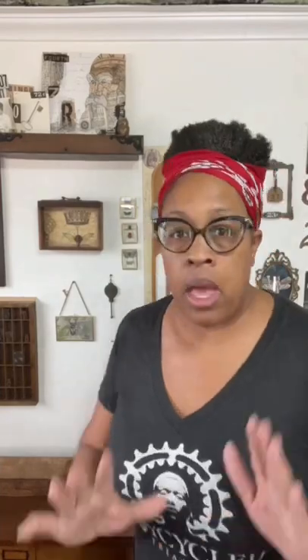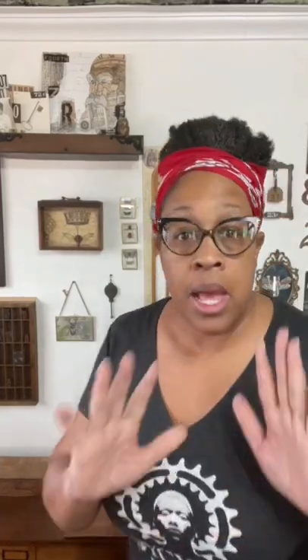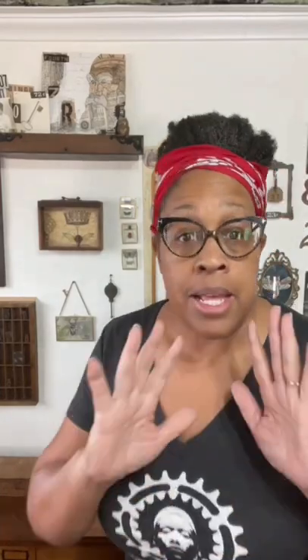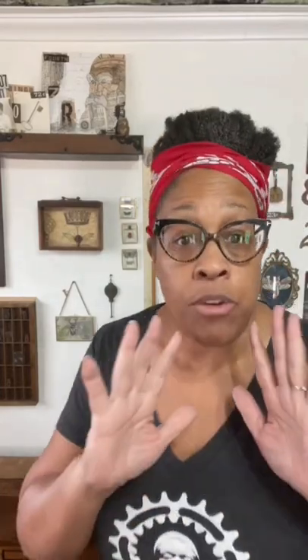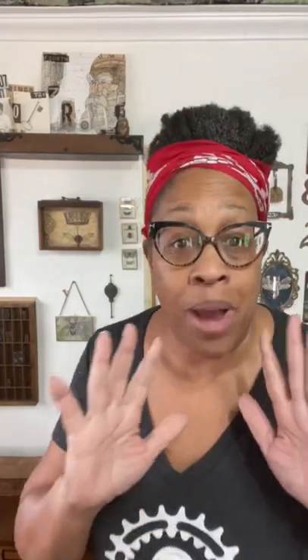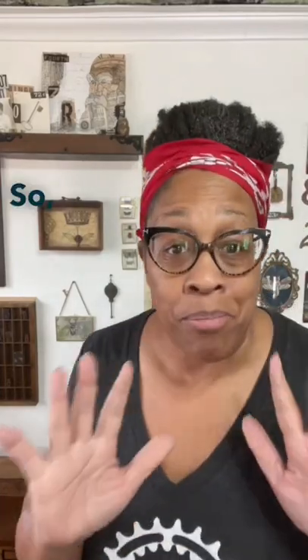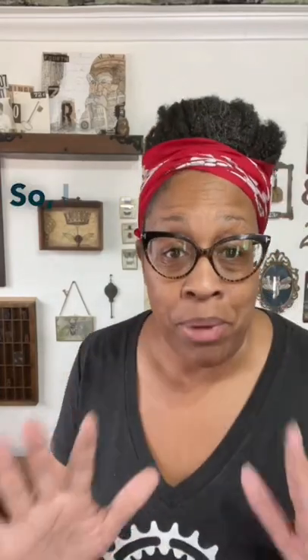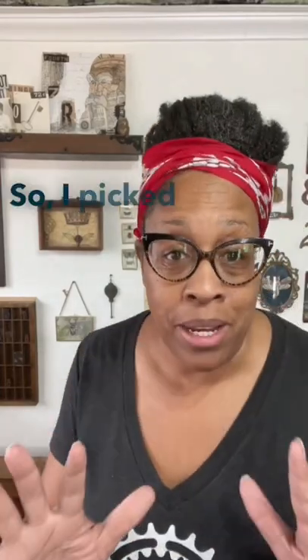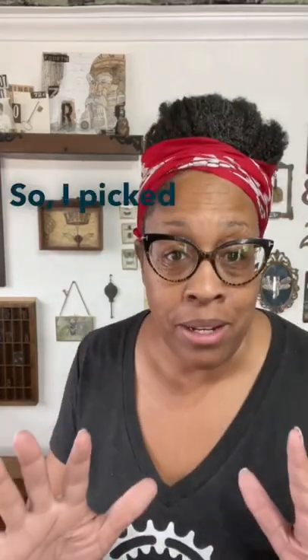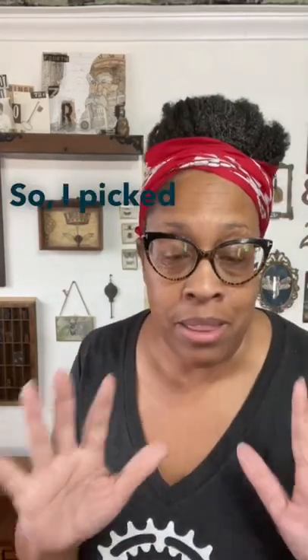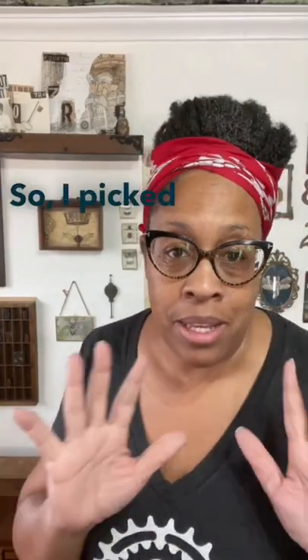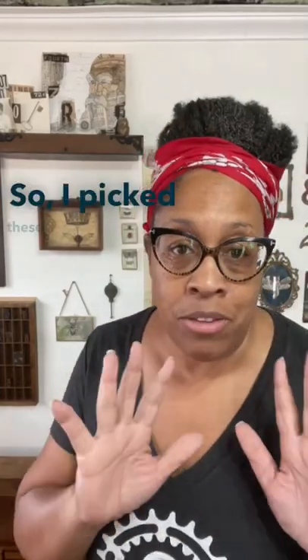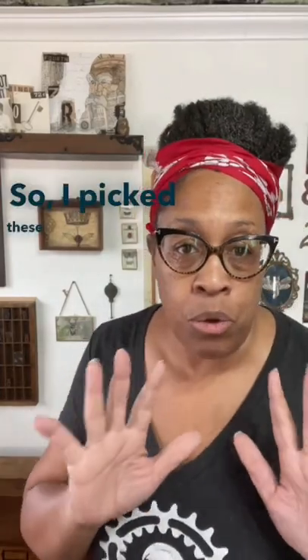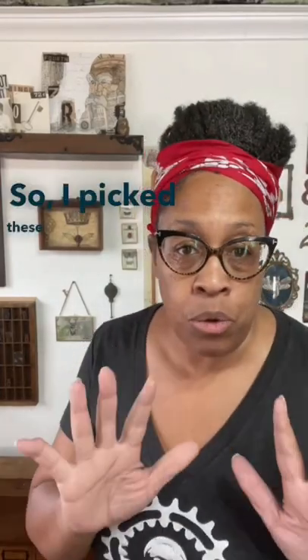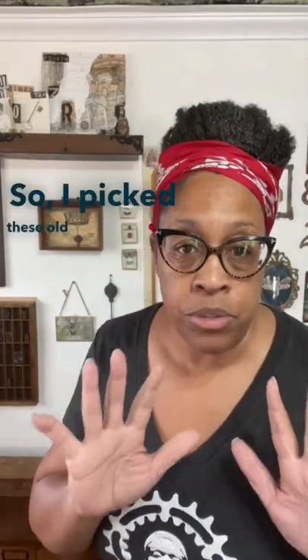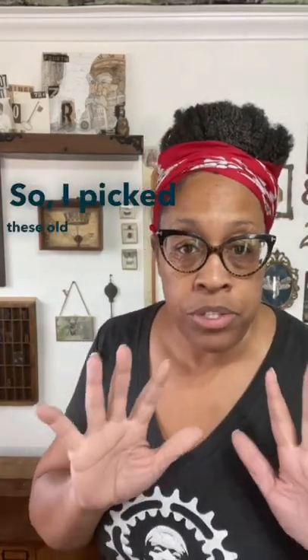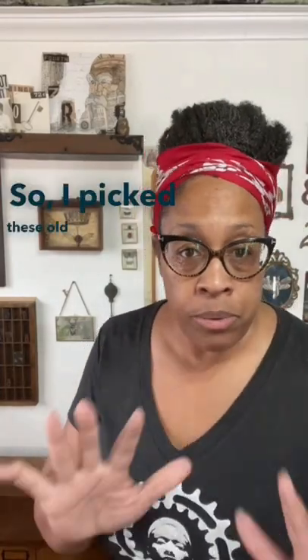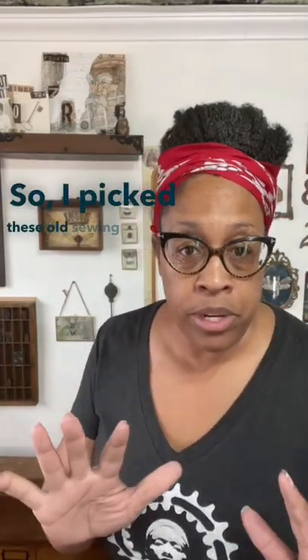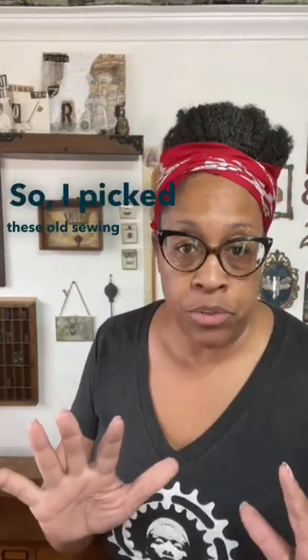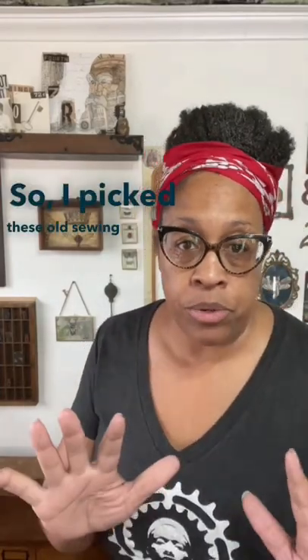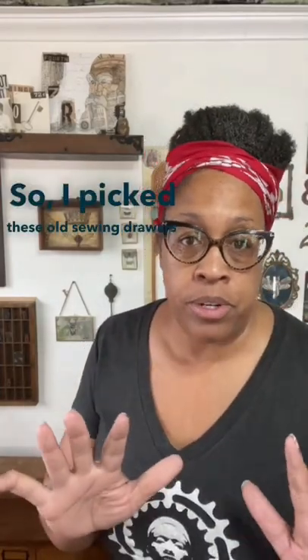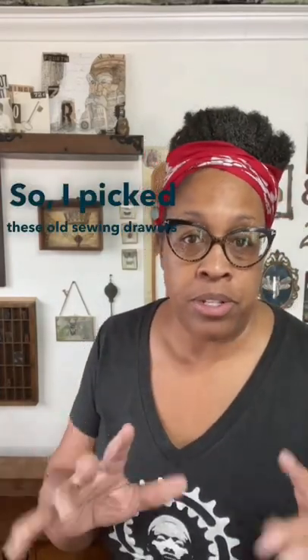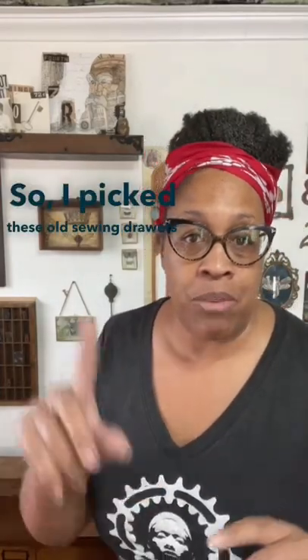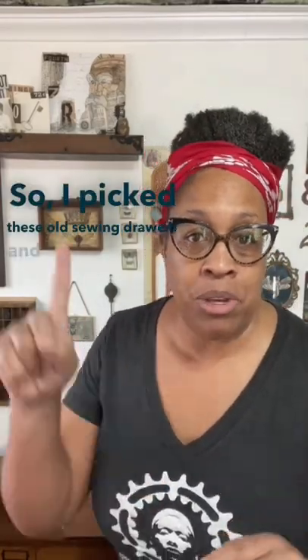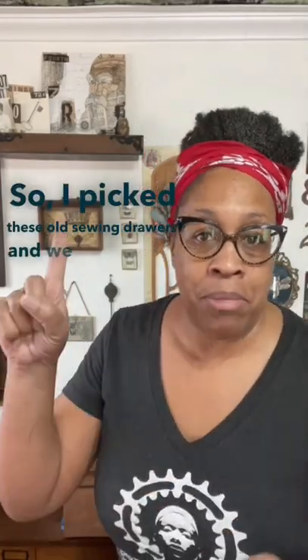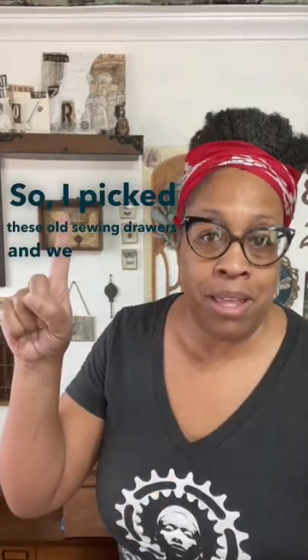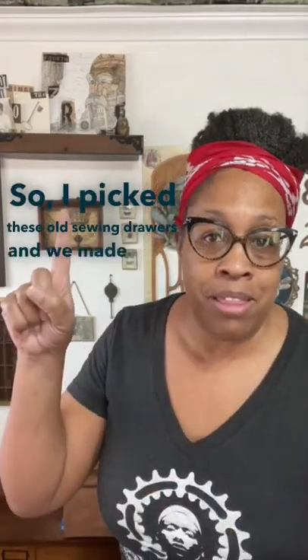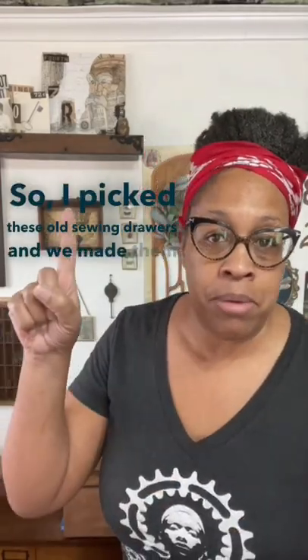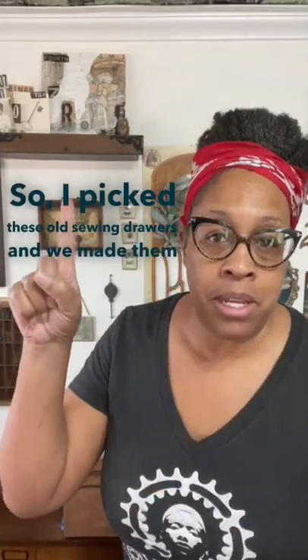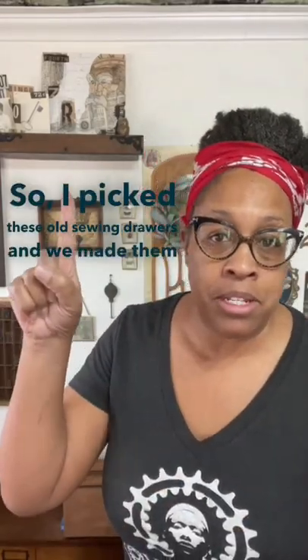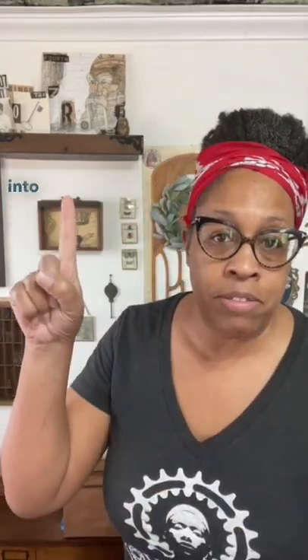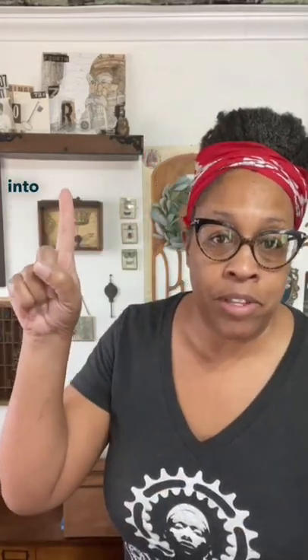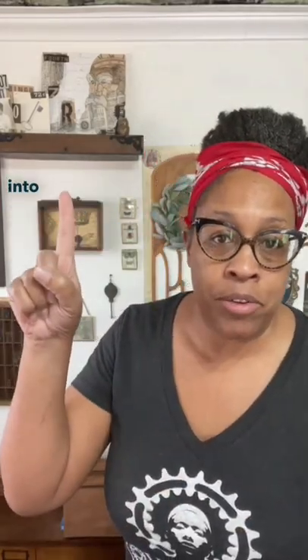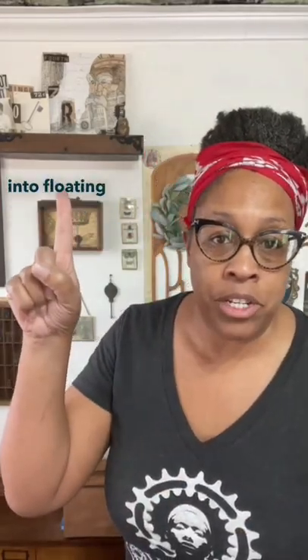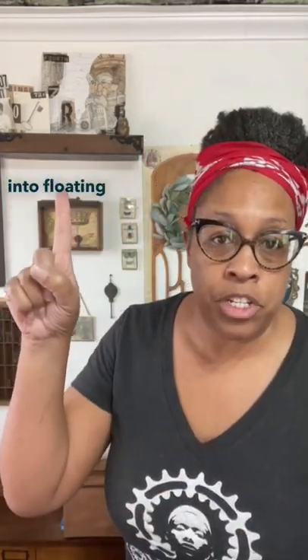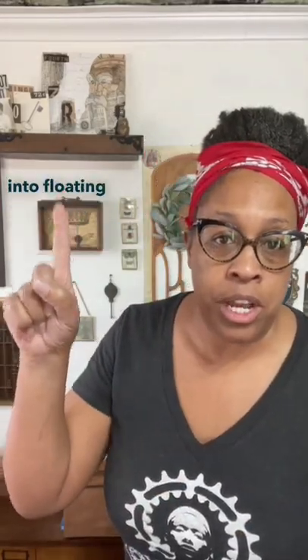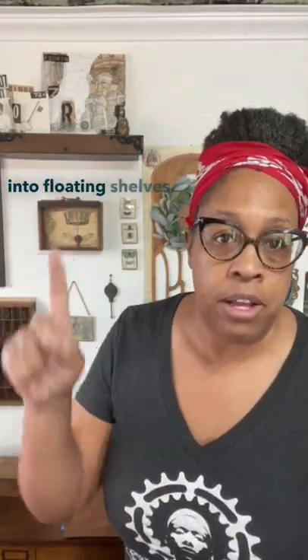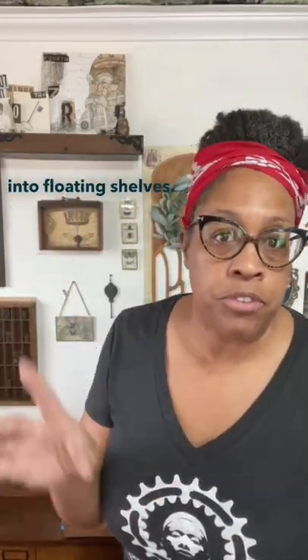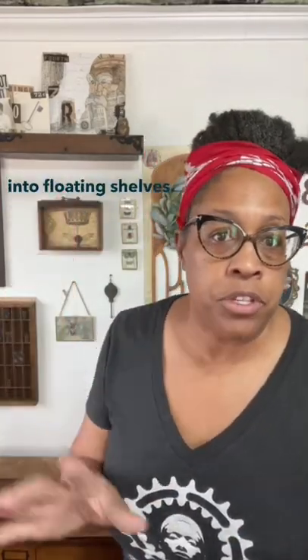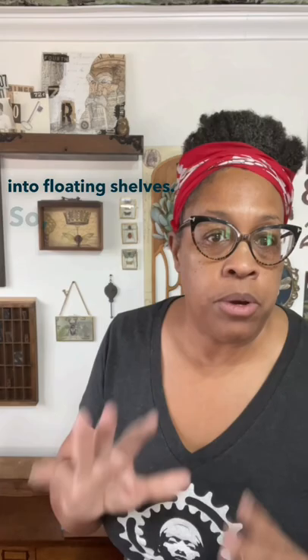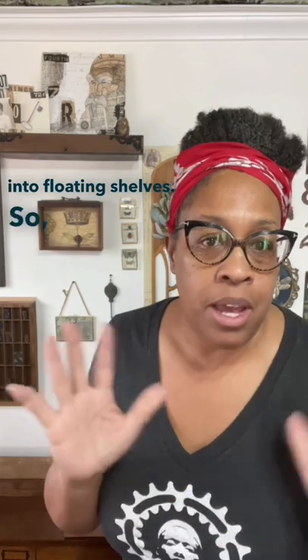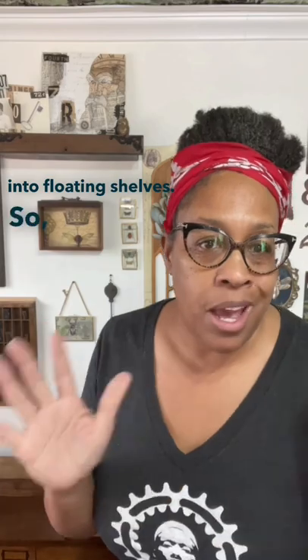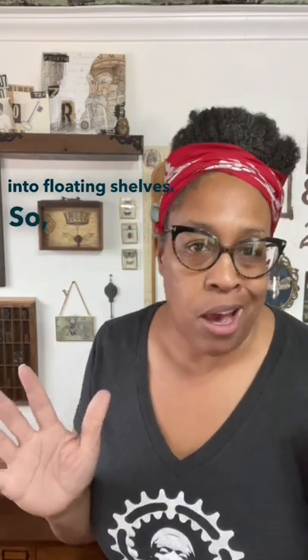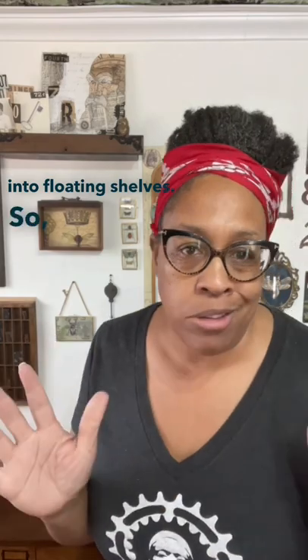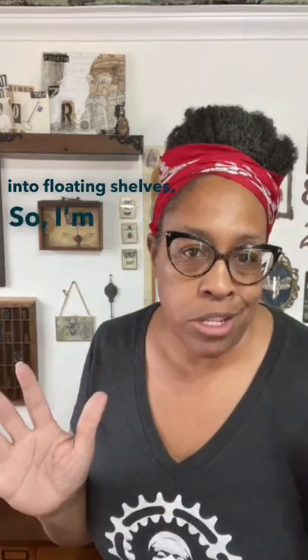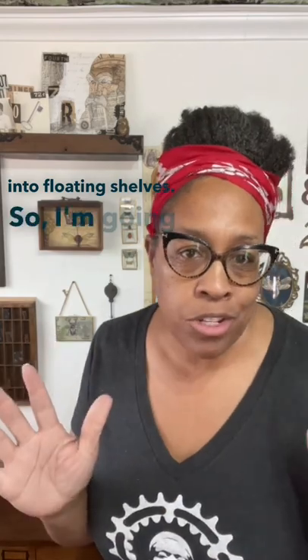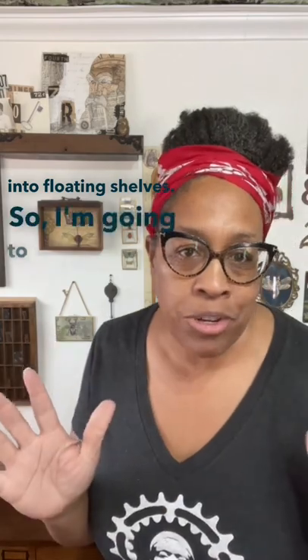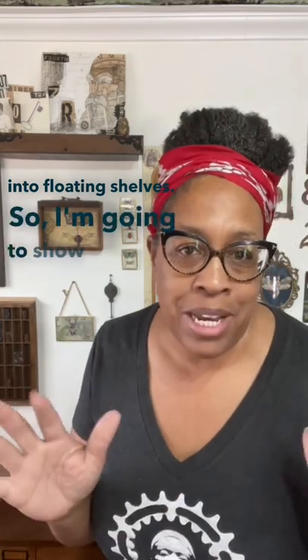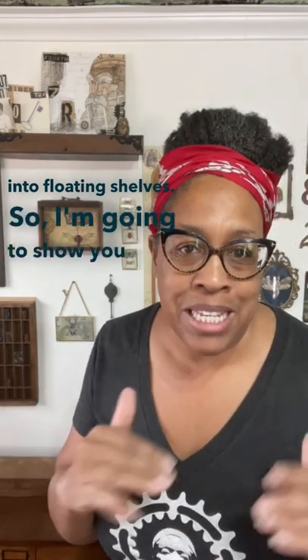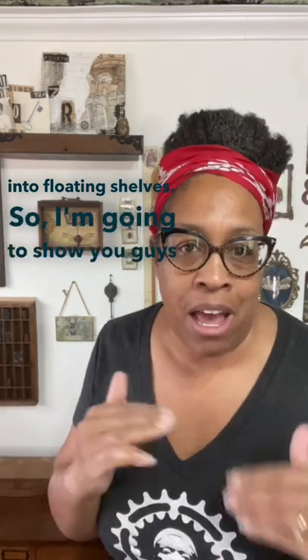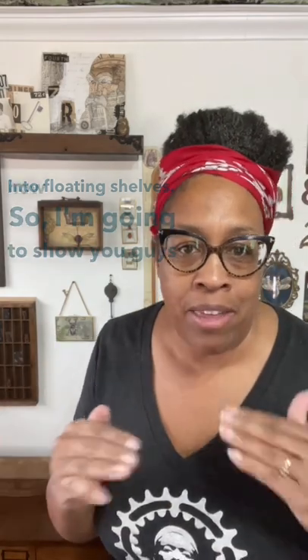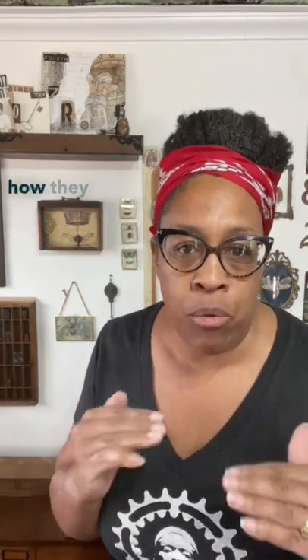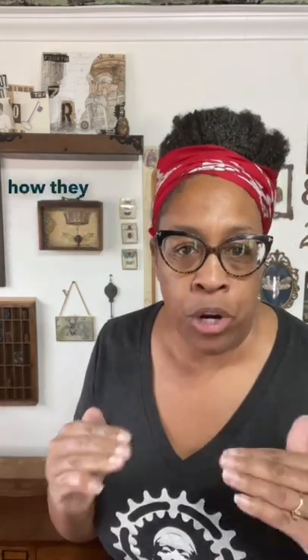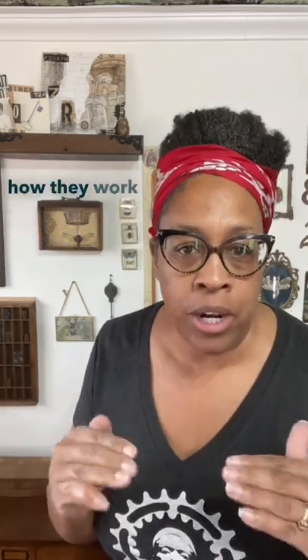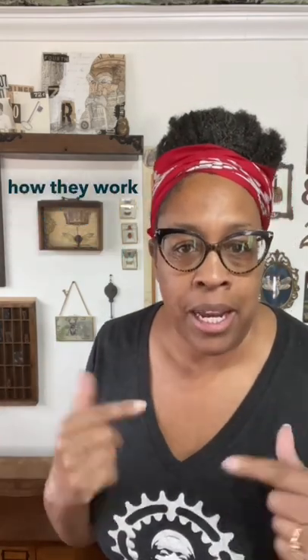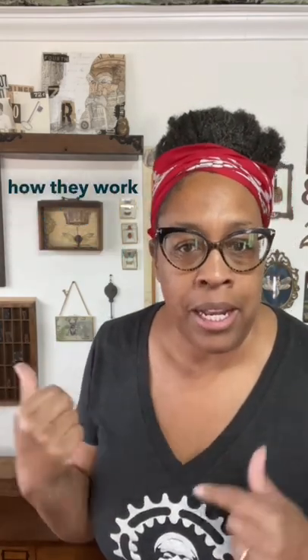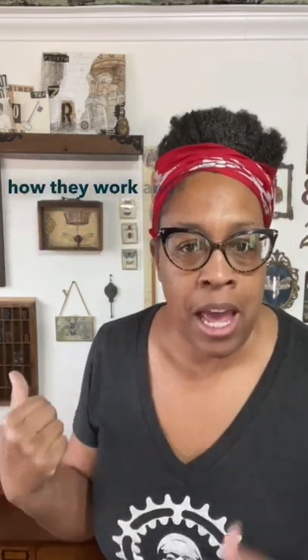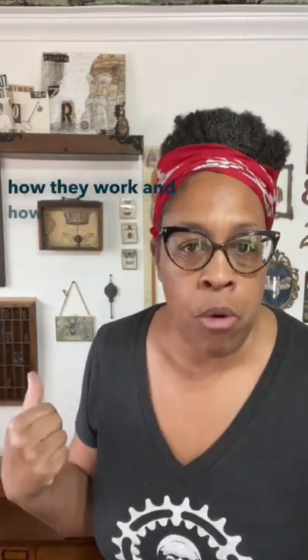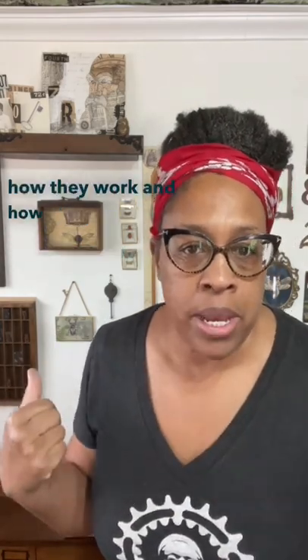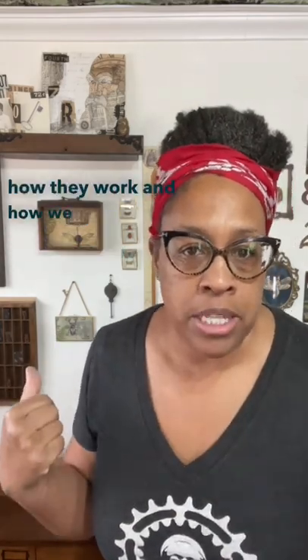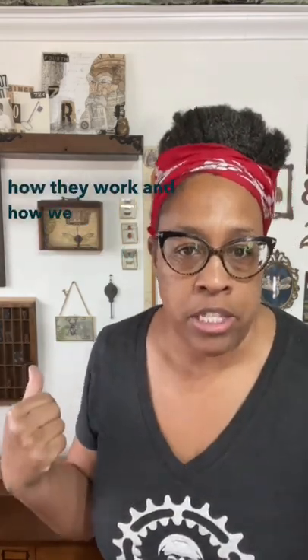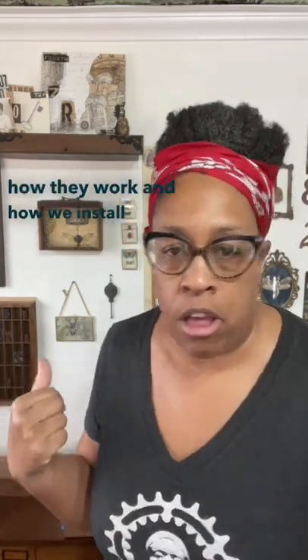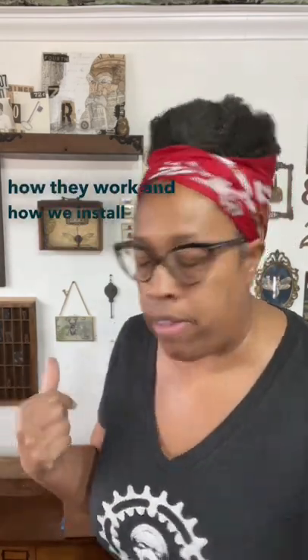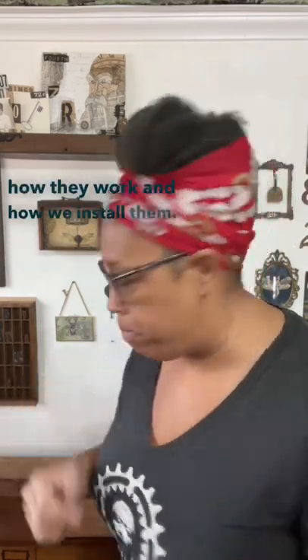So I picked these old sewing drawers and we made them into floating shelves. I'm going to show you guys how they work and how we install them.